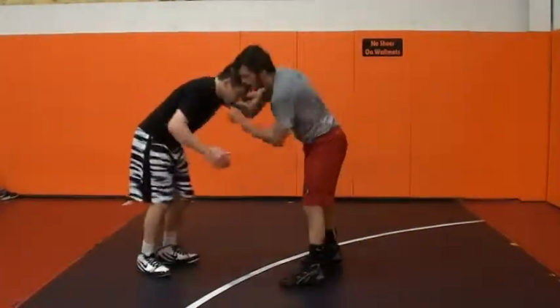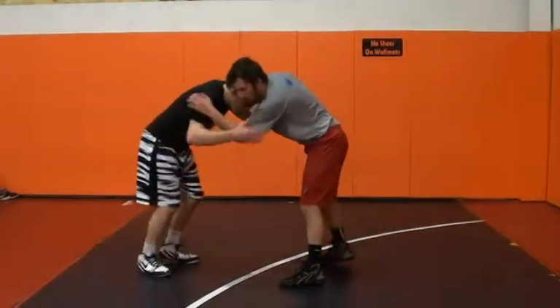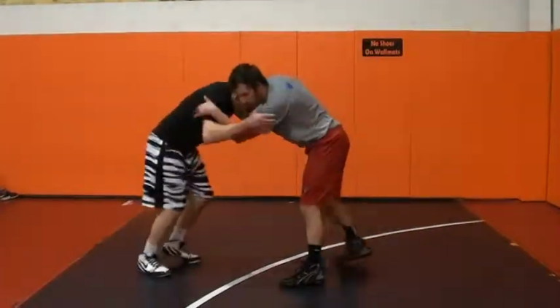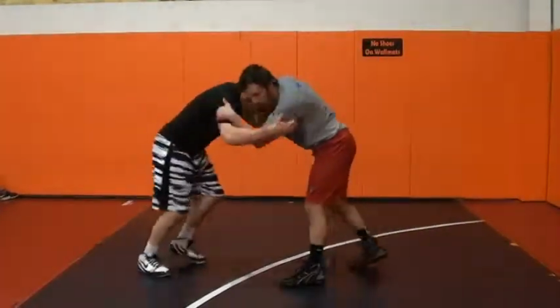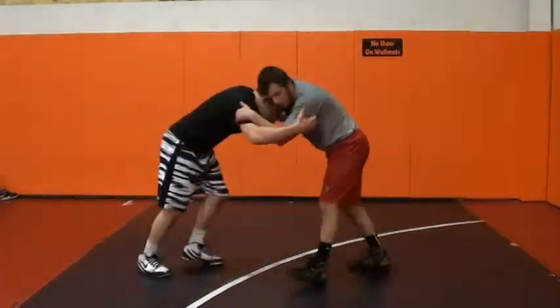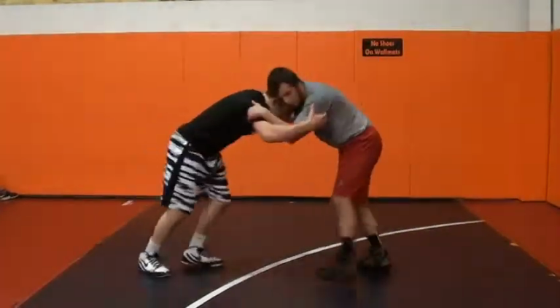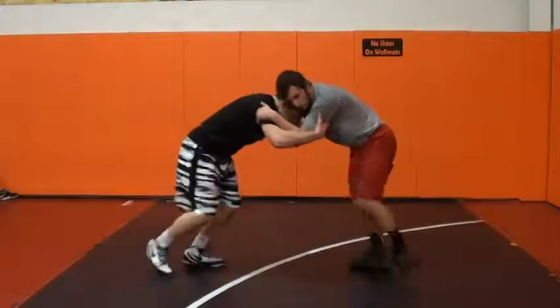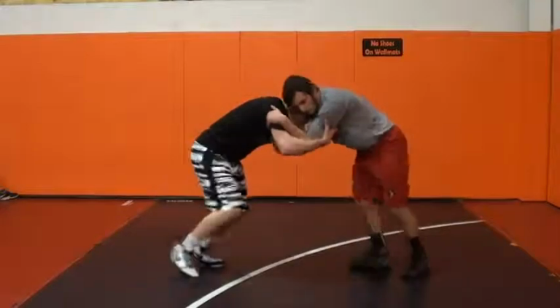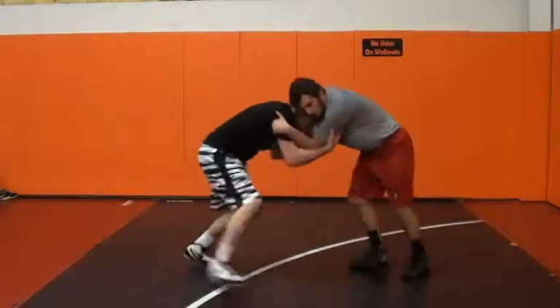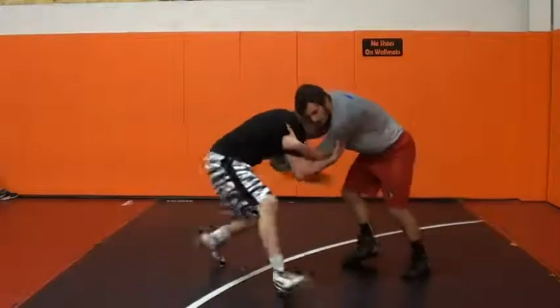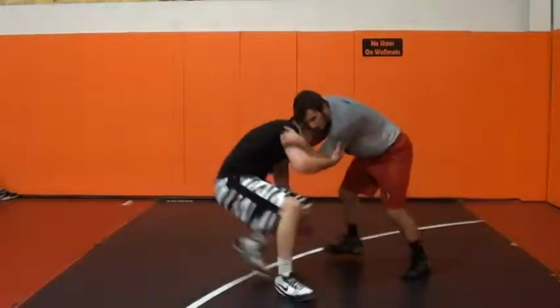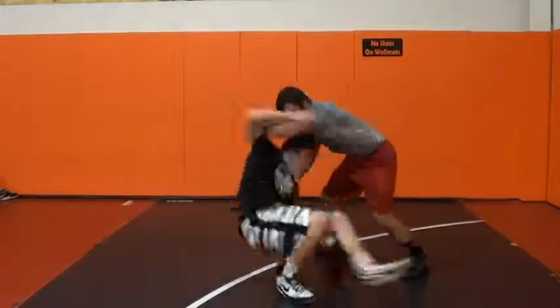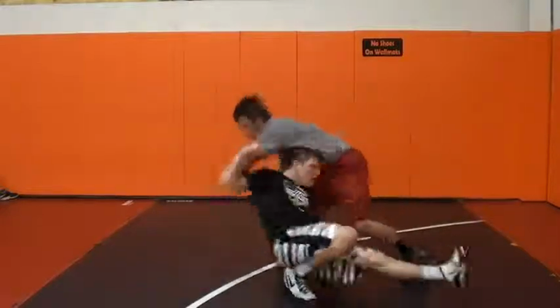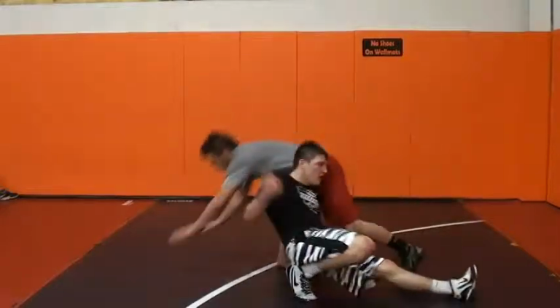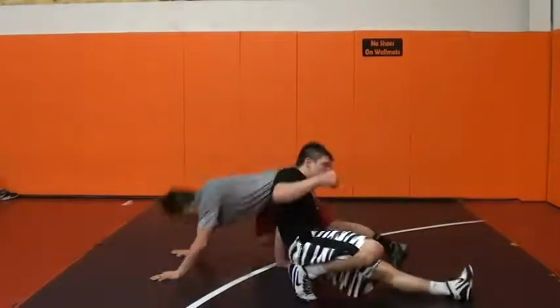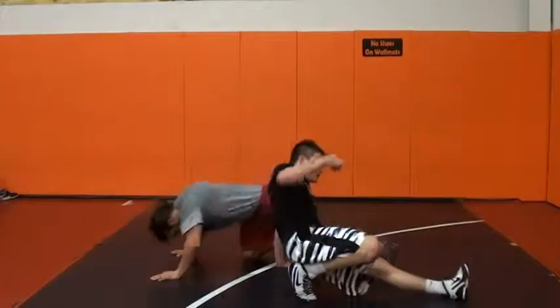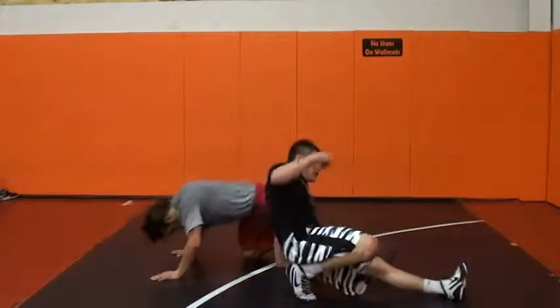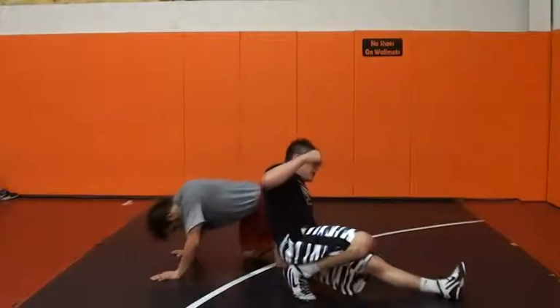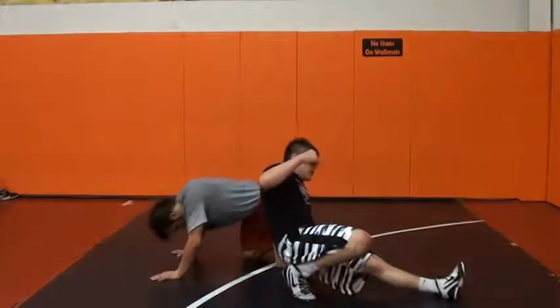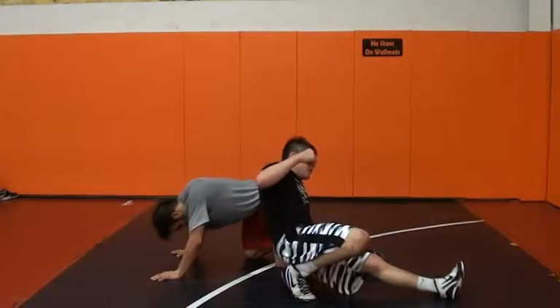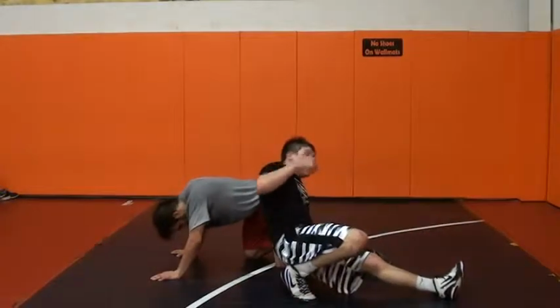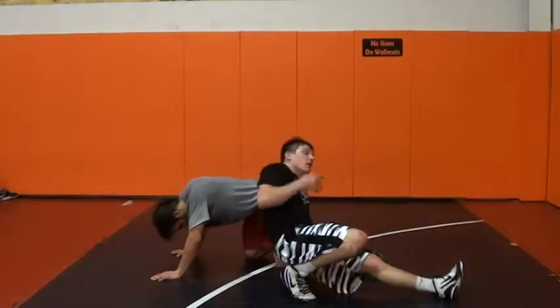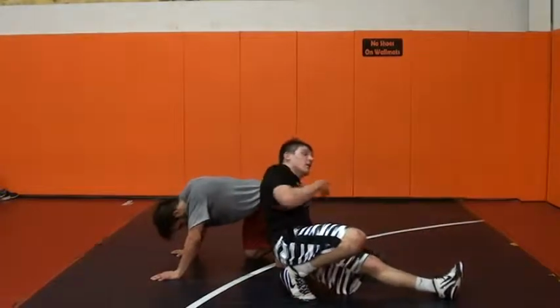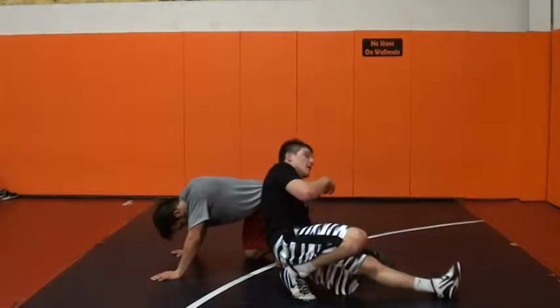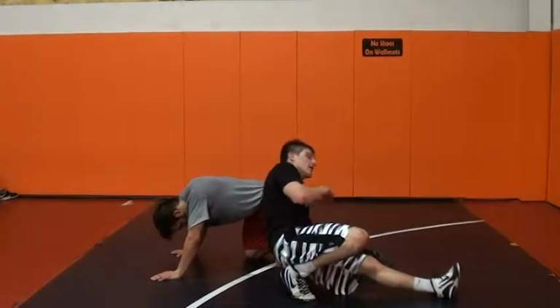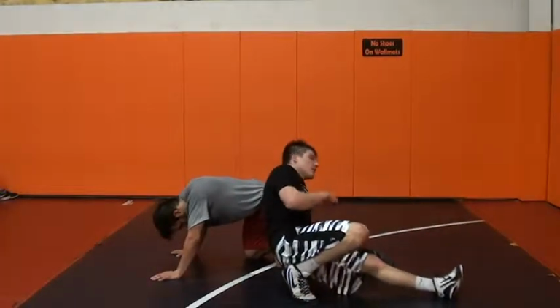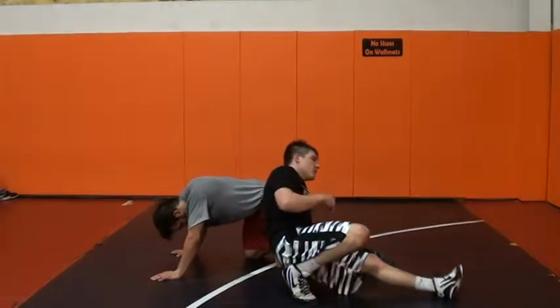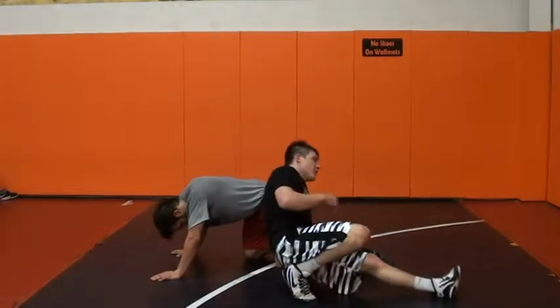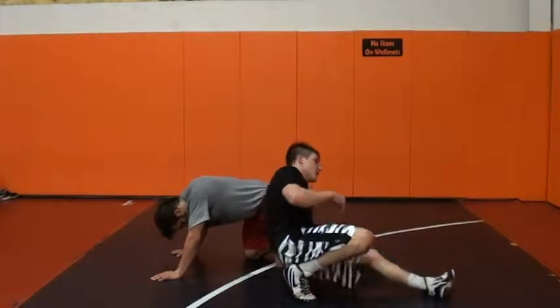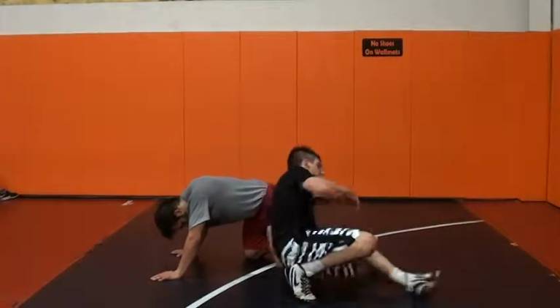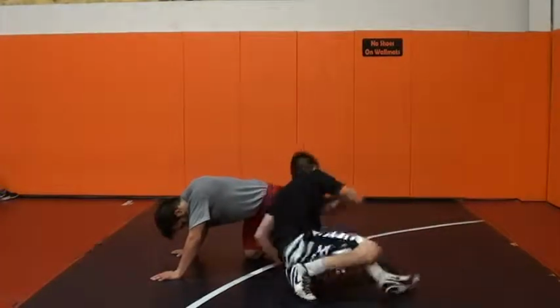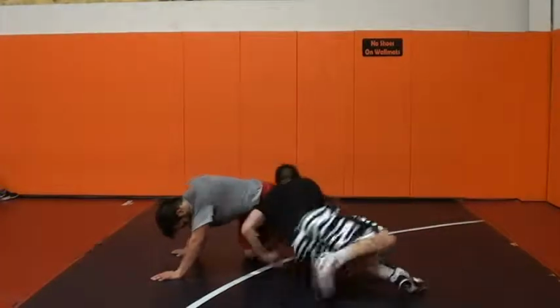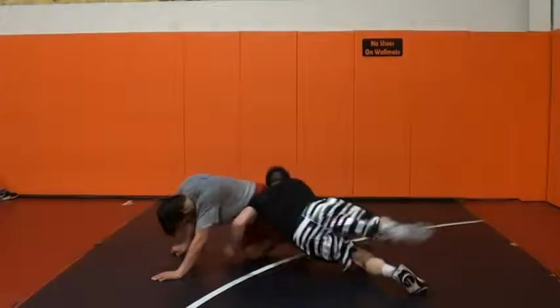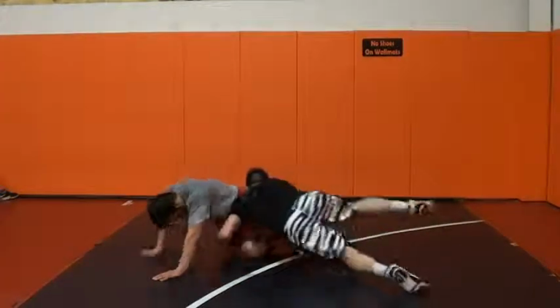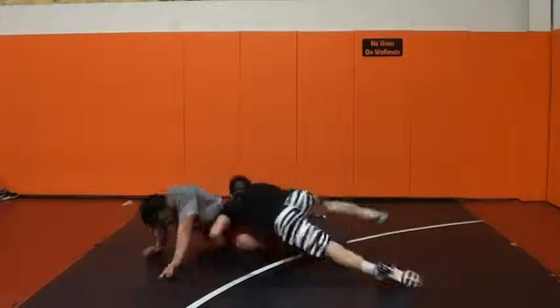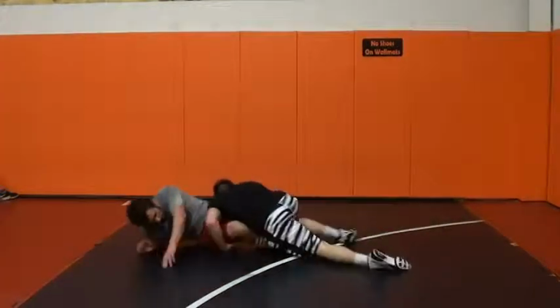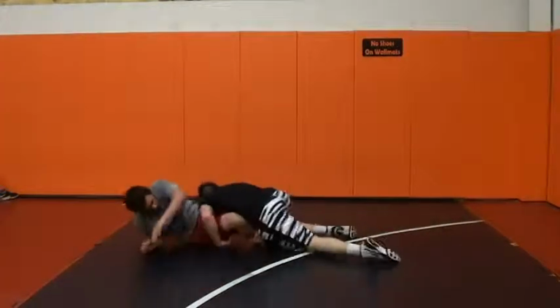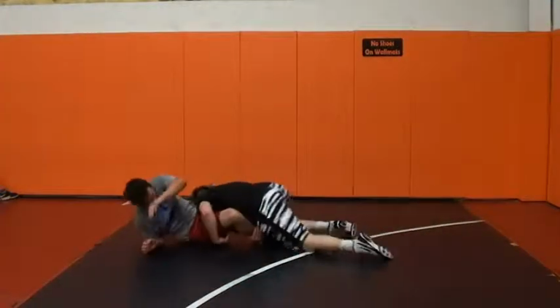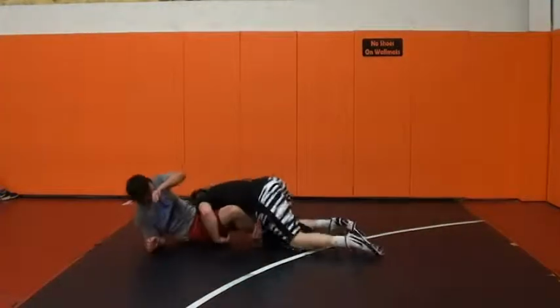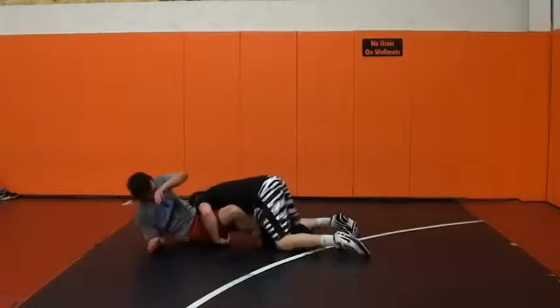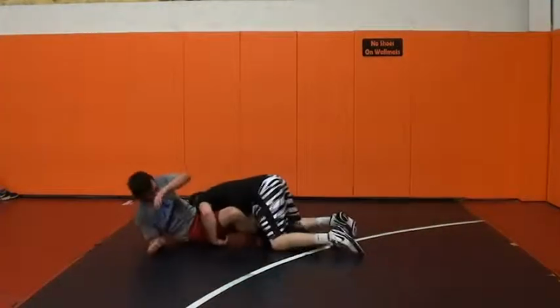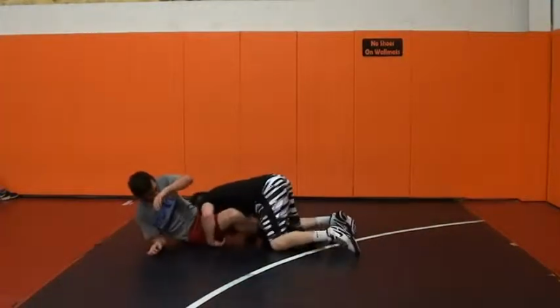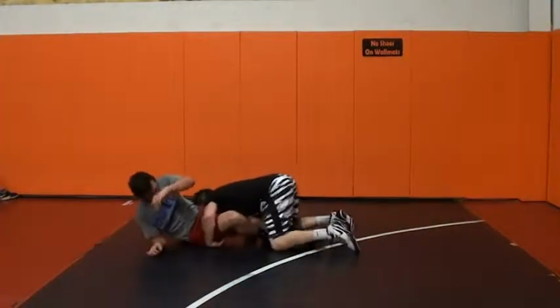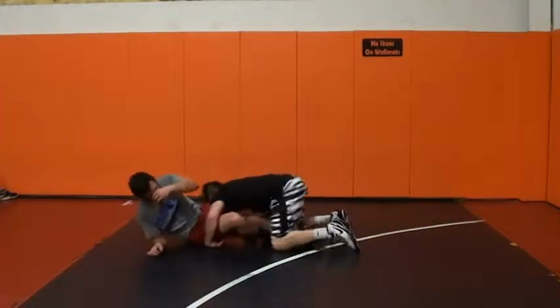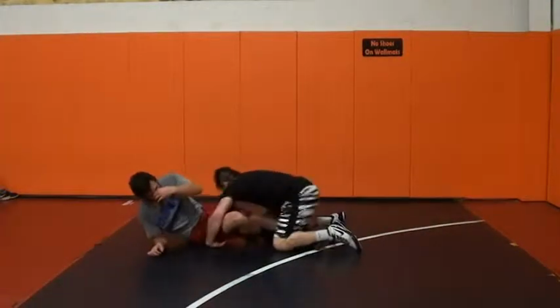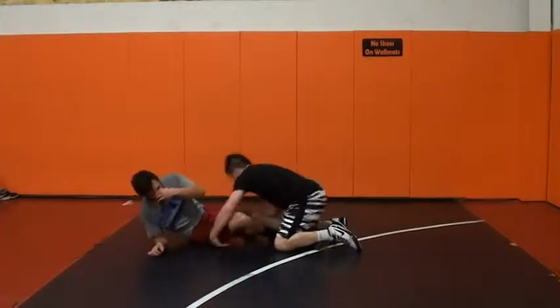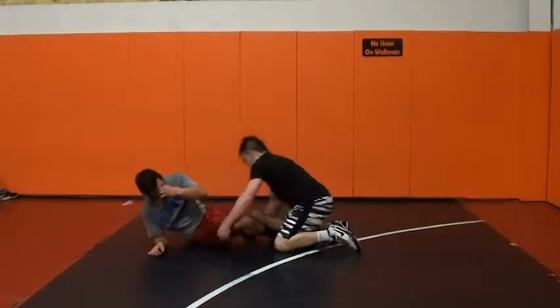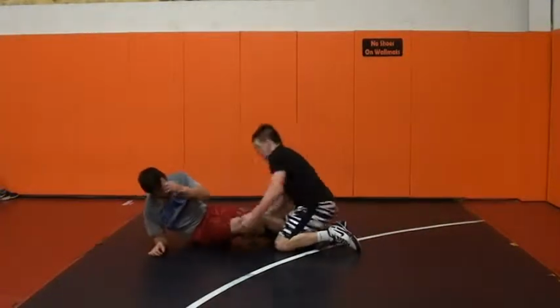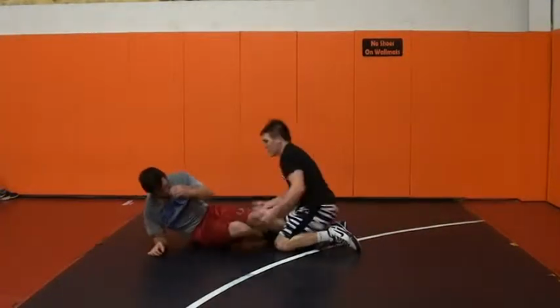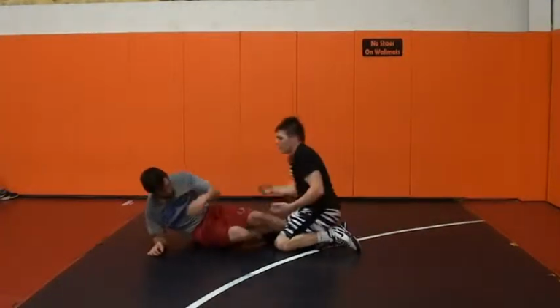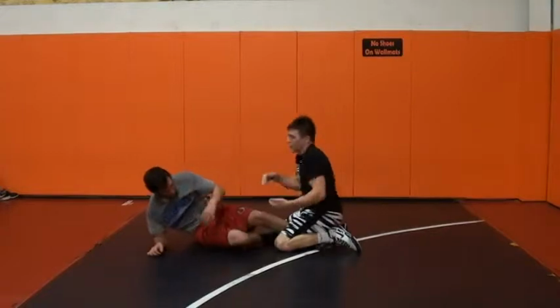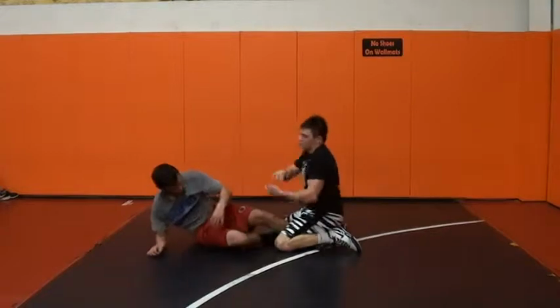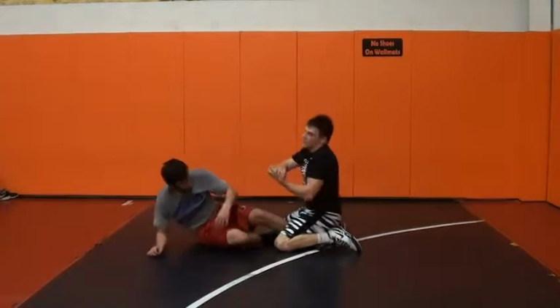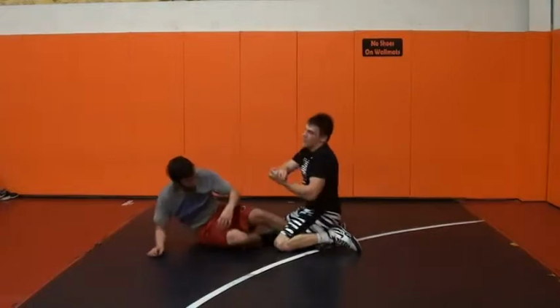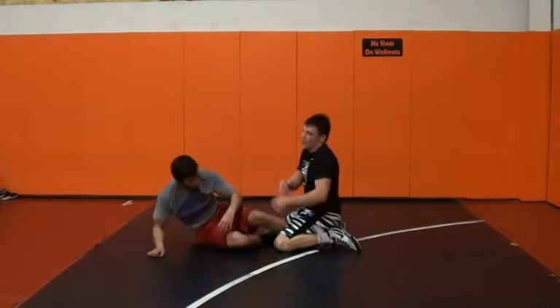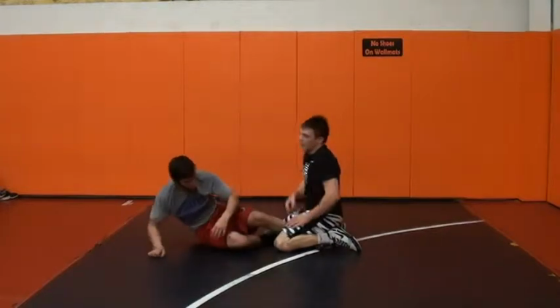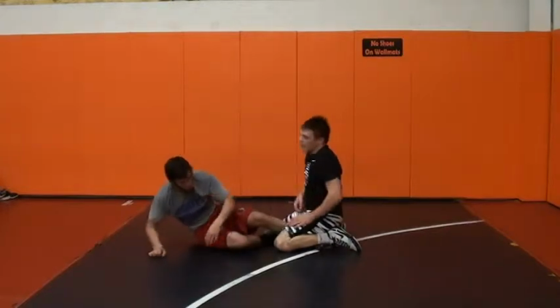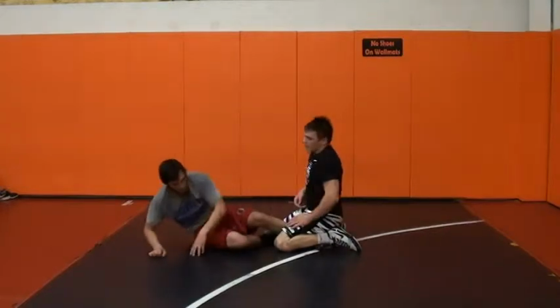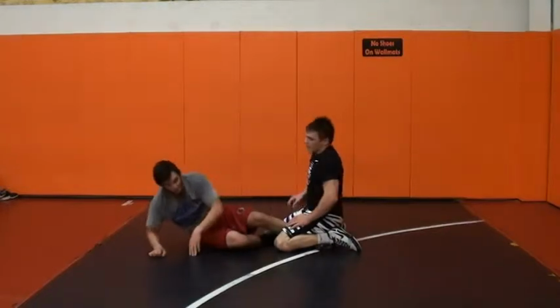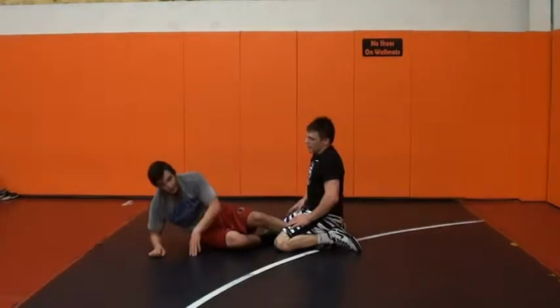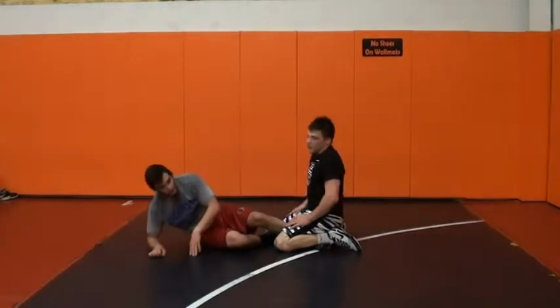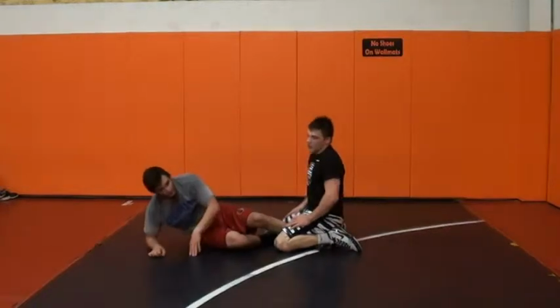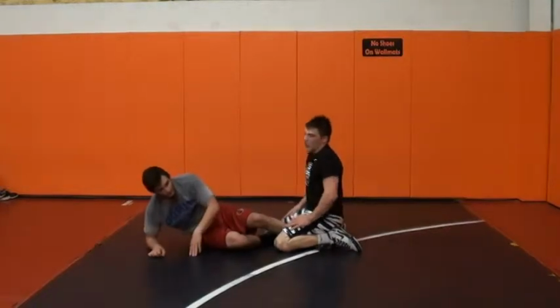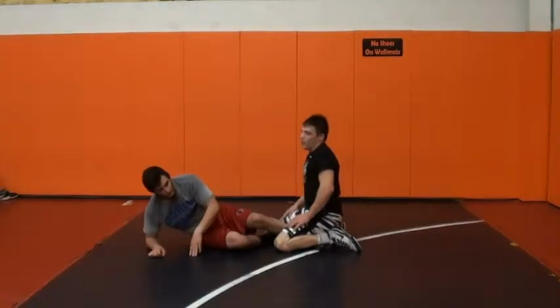Right there — turning, covering, finishing double. That's it.